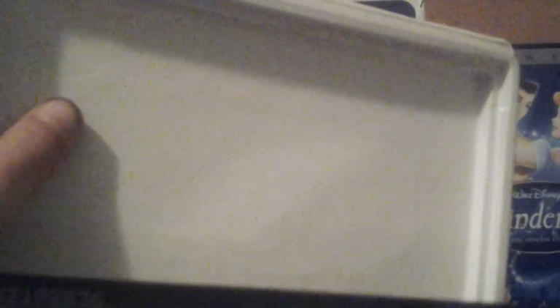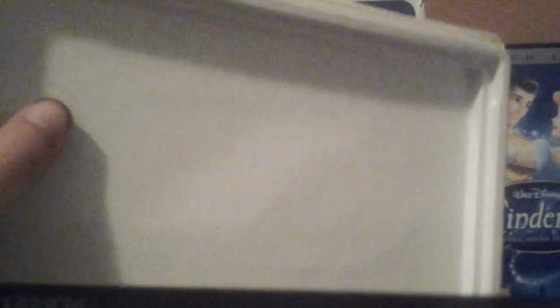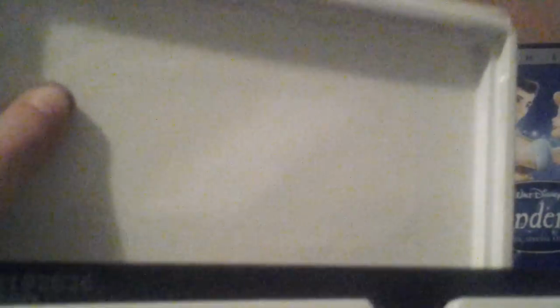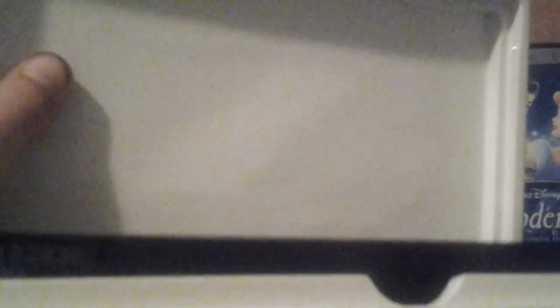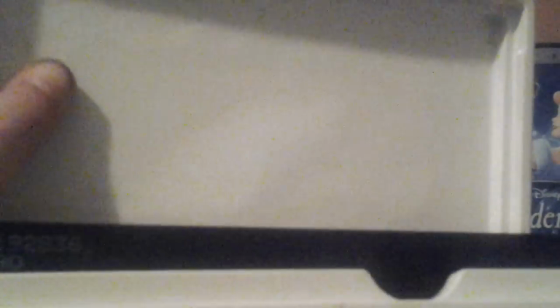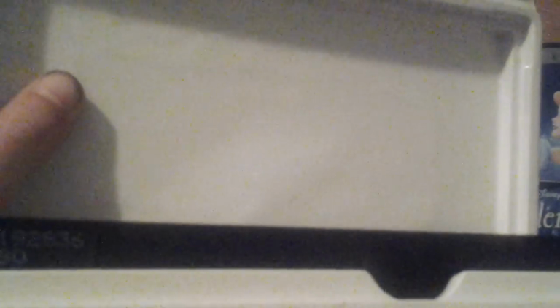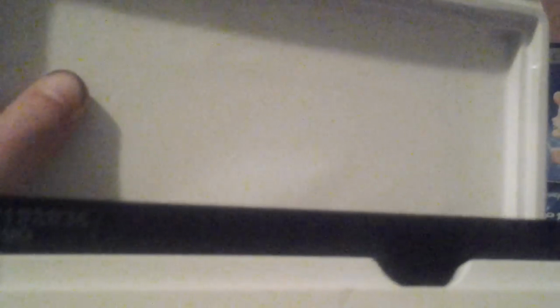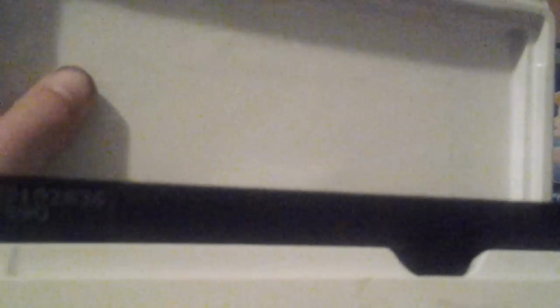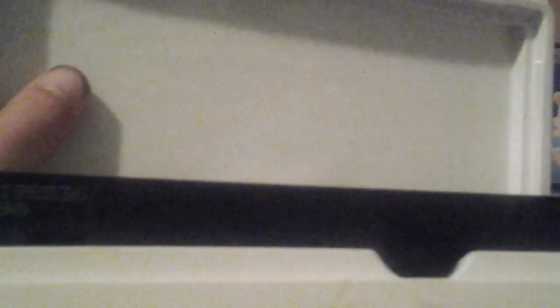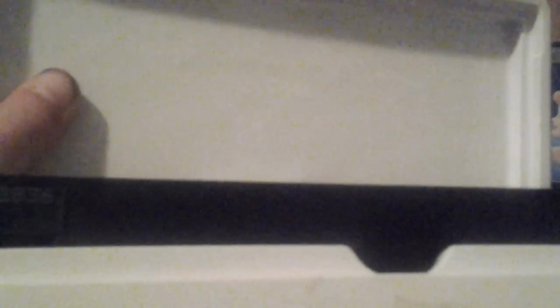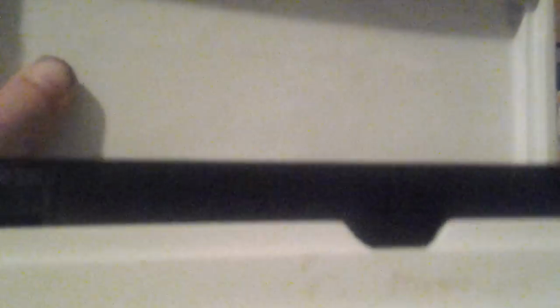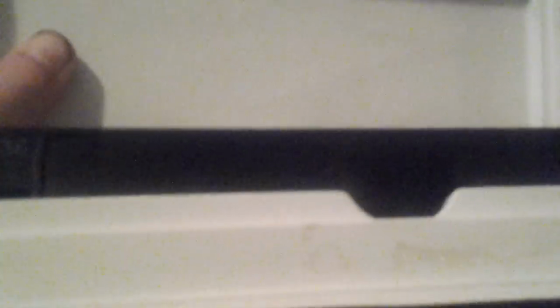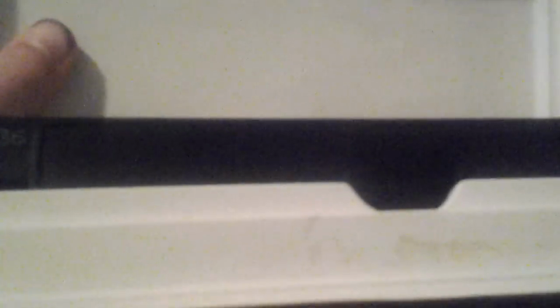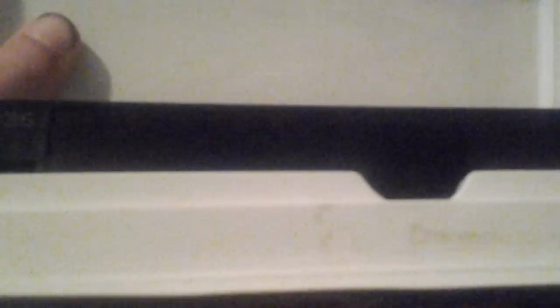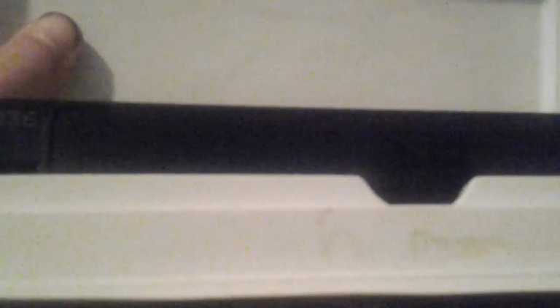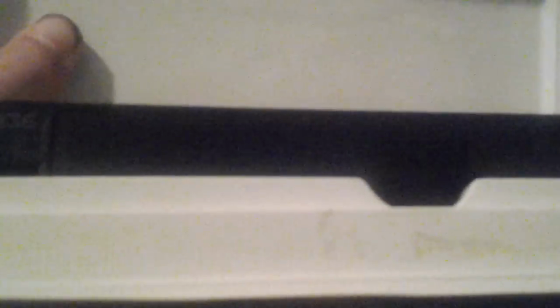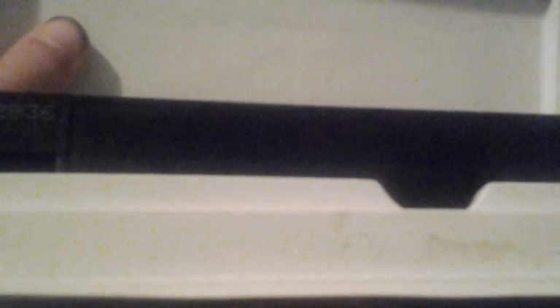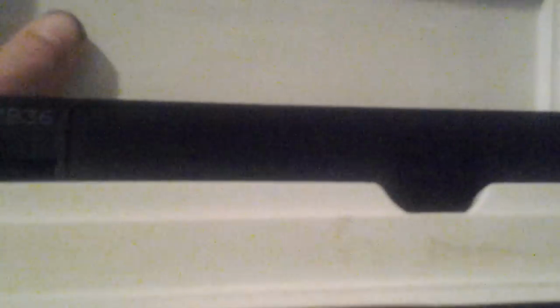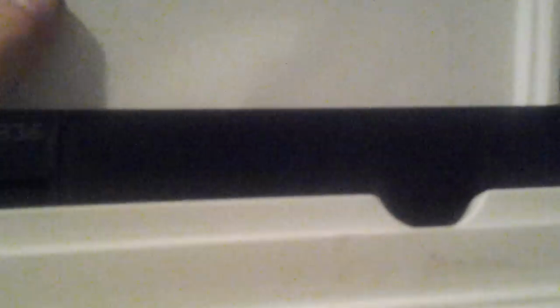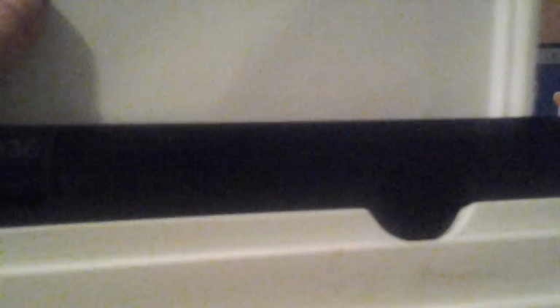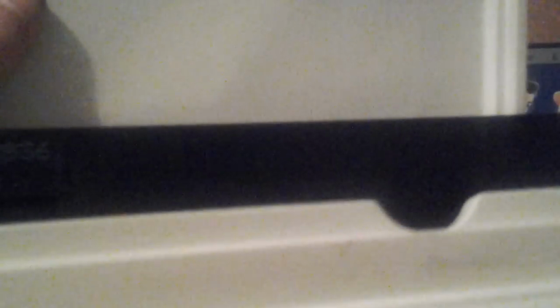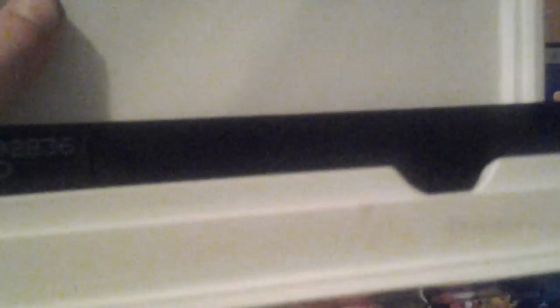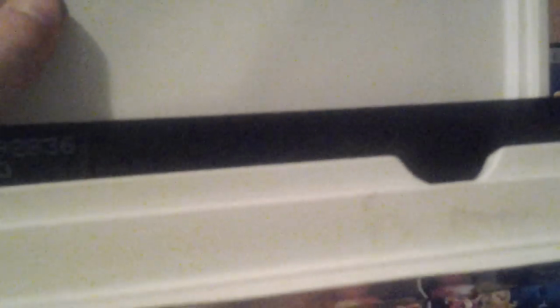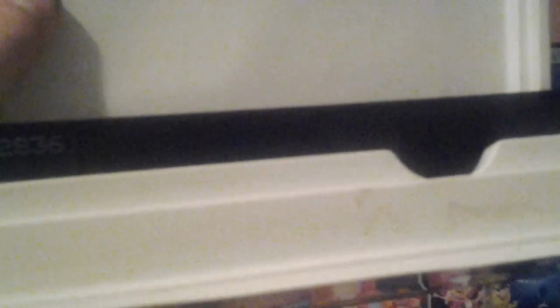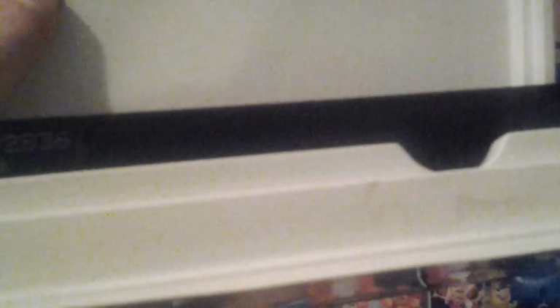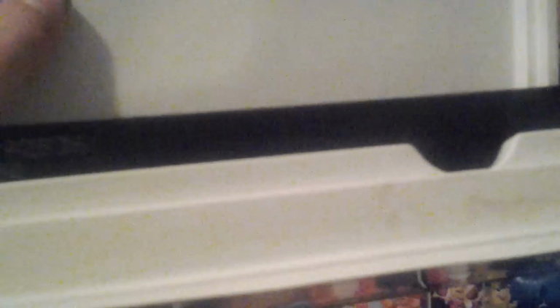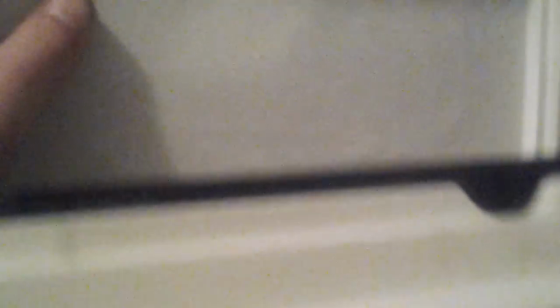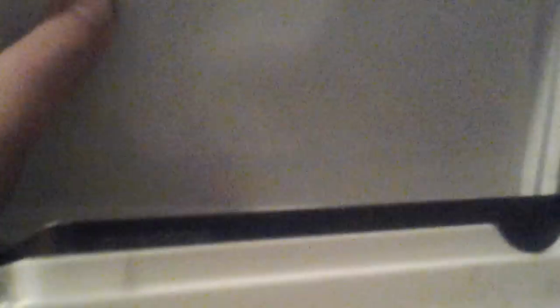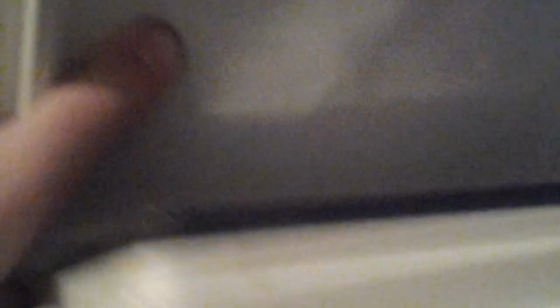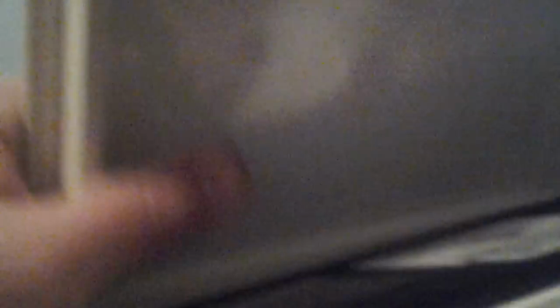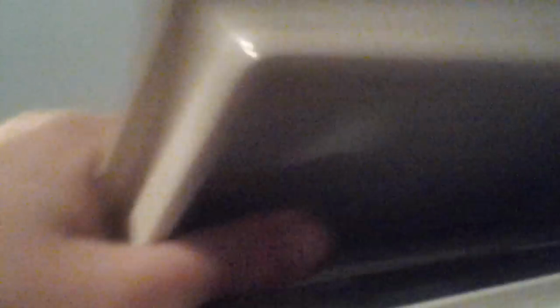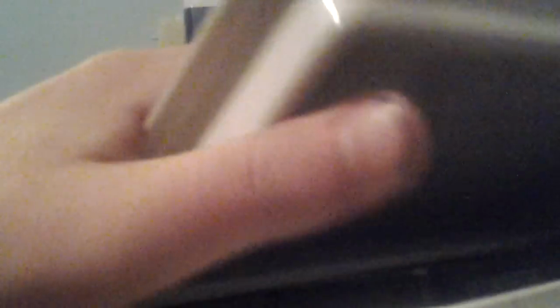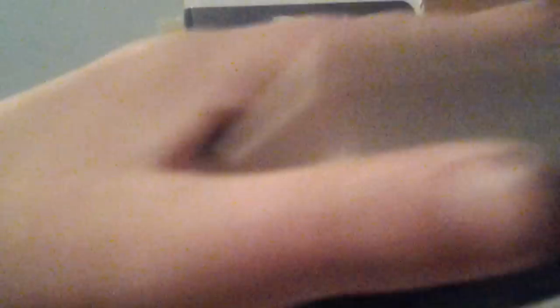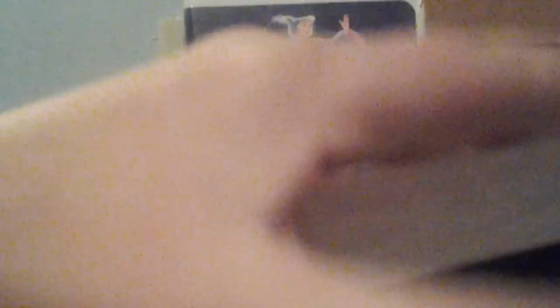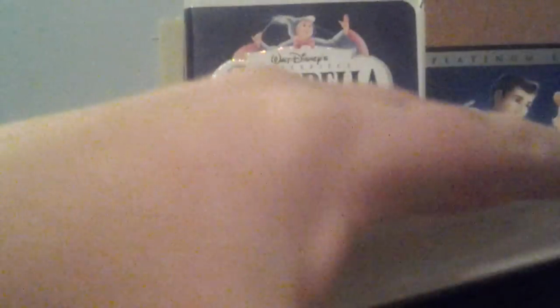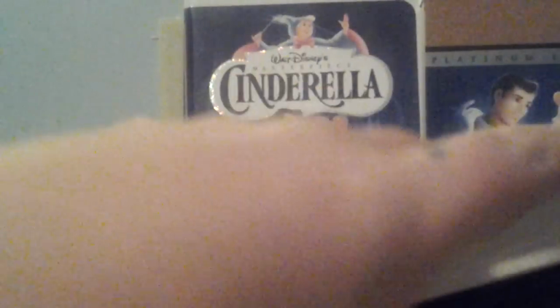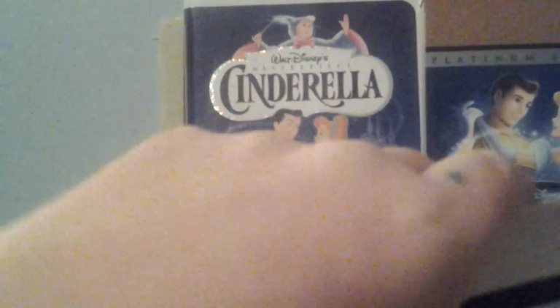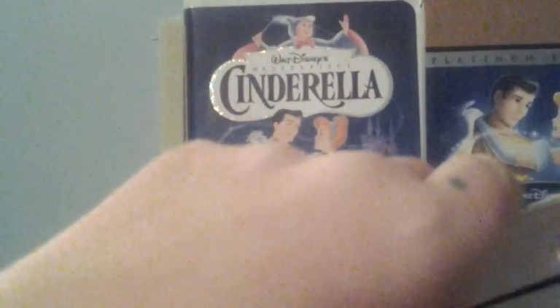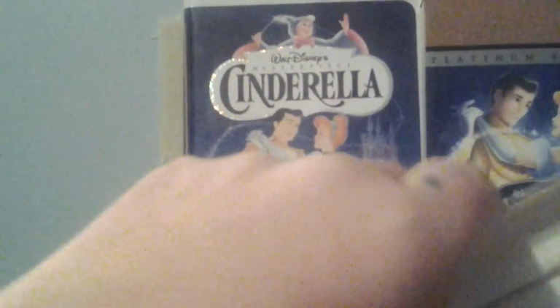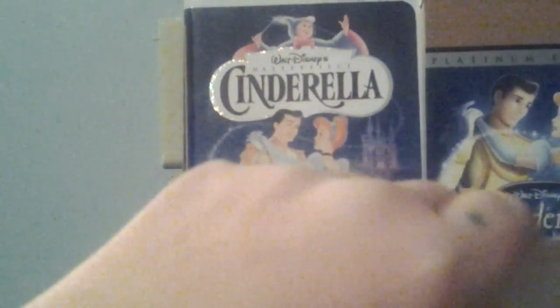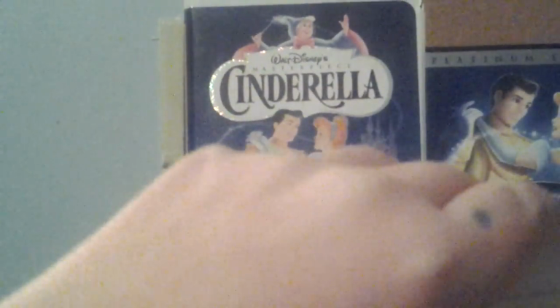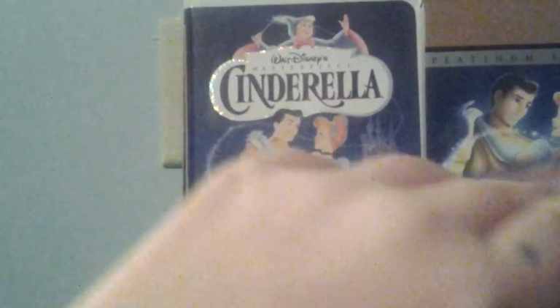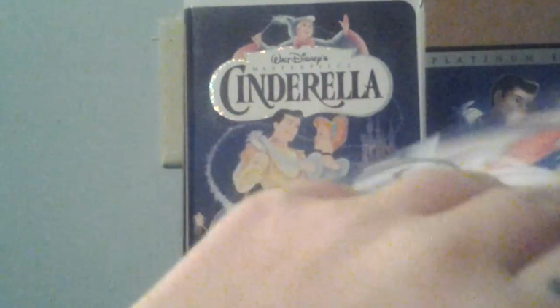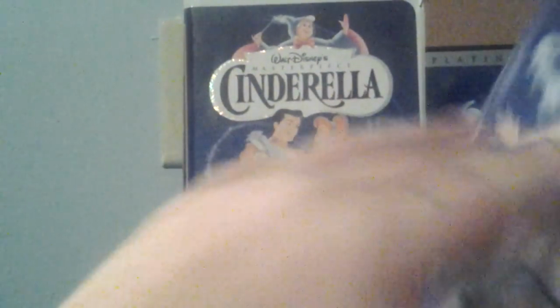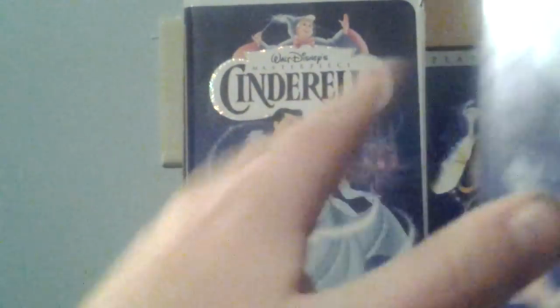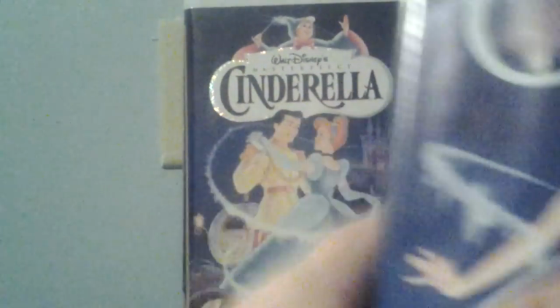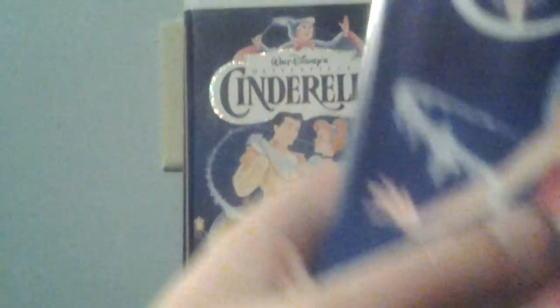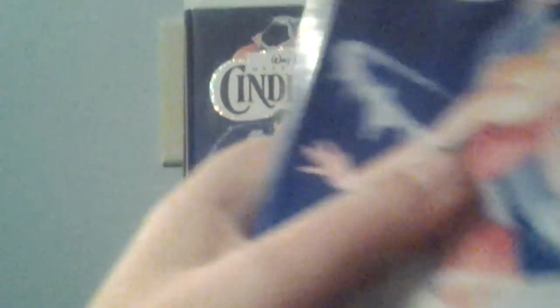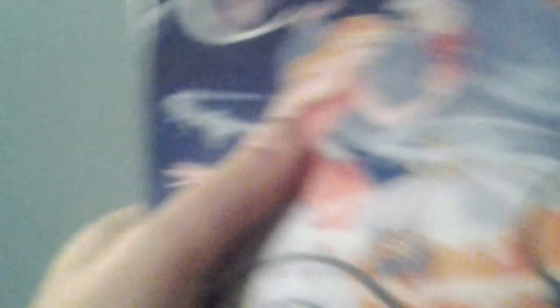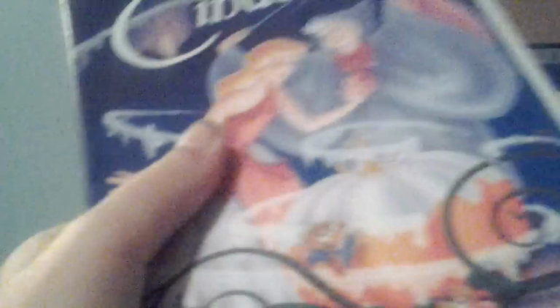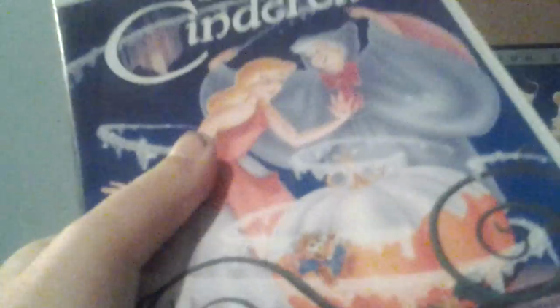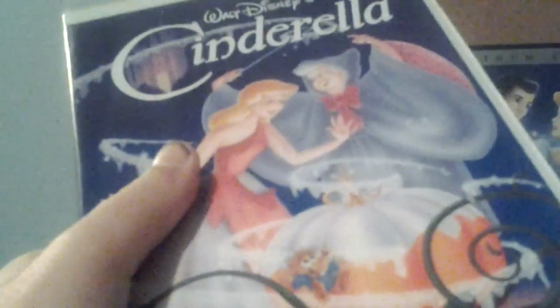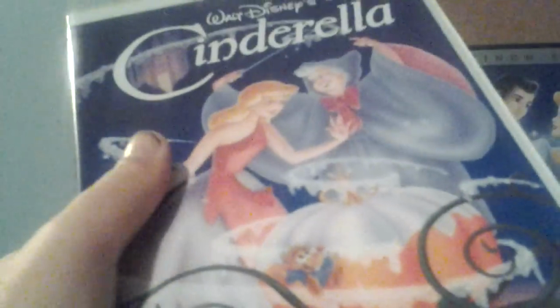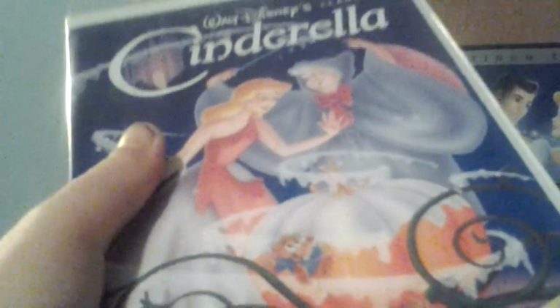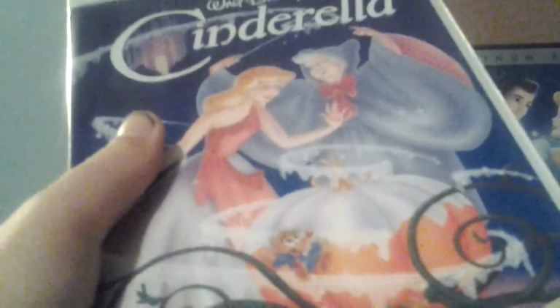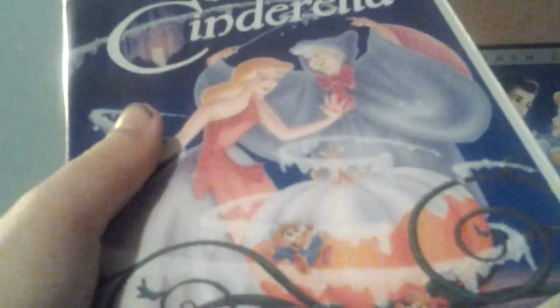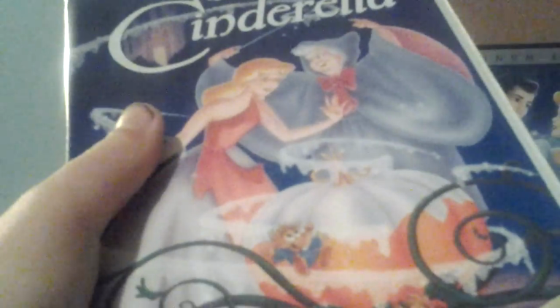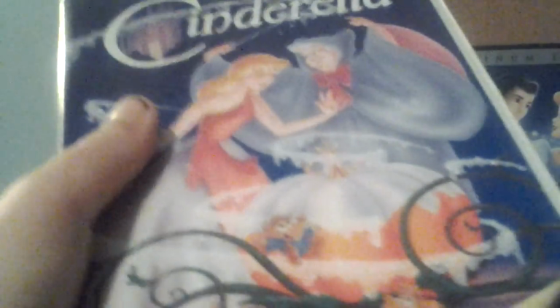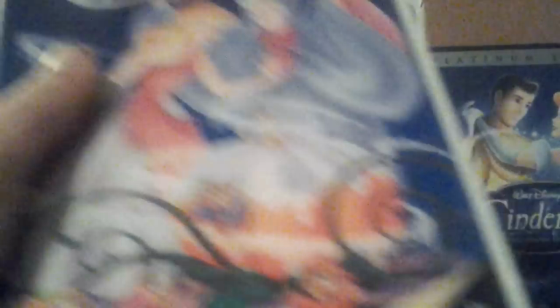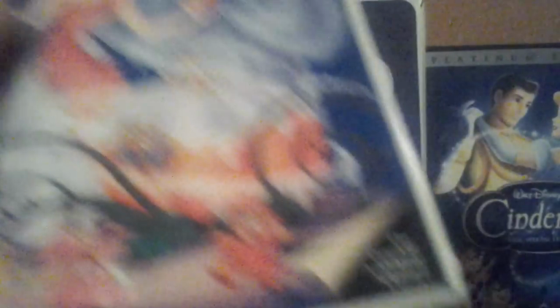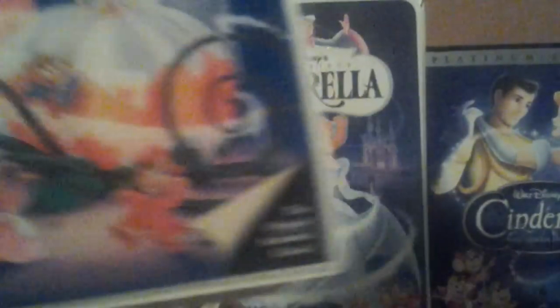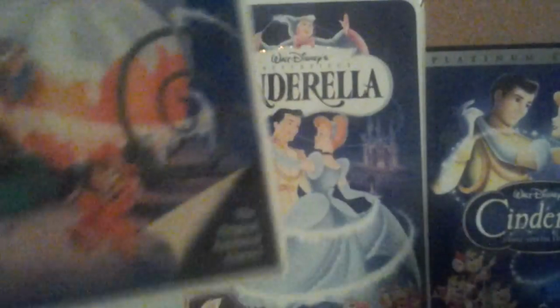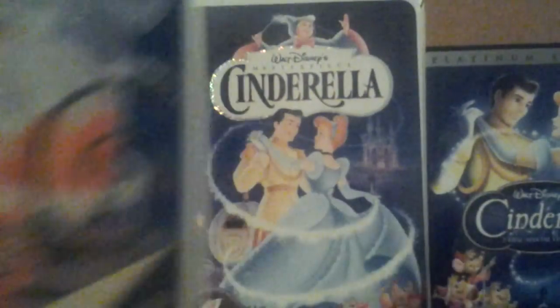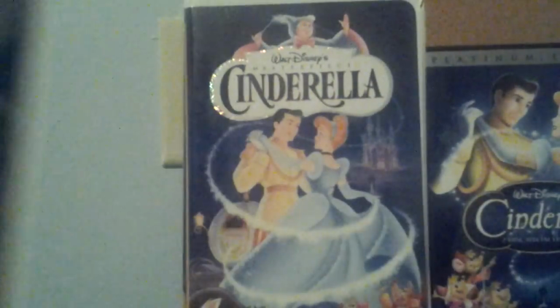Unfortunately, there's no print date on this tape. But still, this VHS of Cinderella is good.